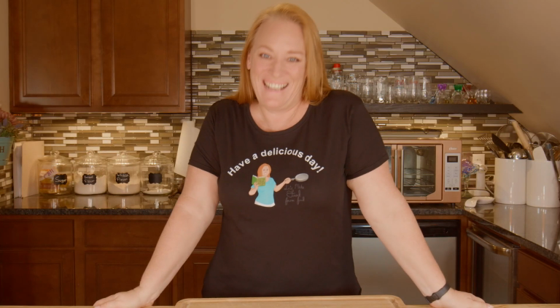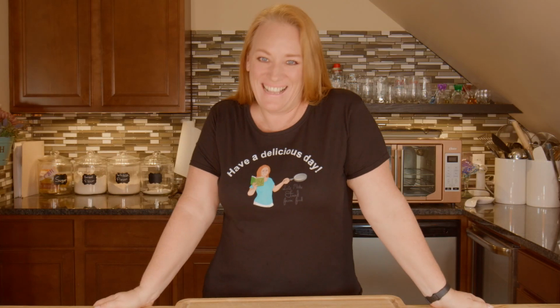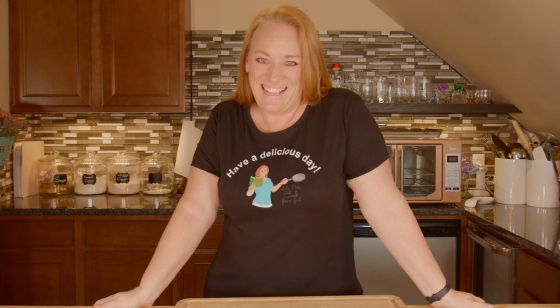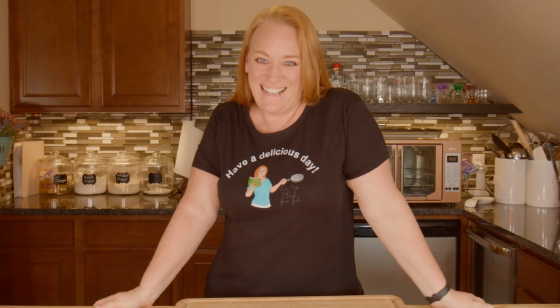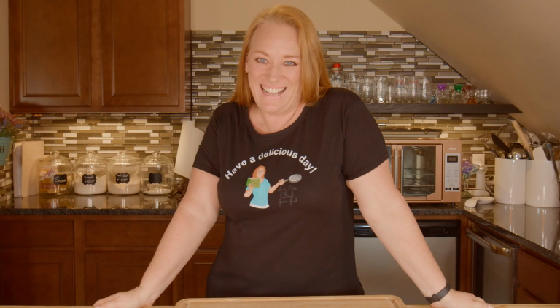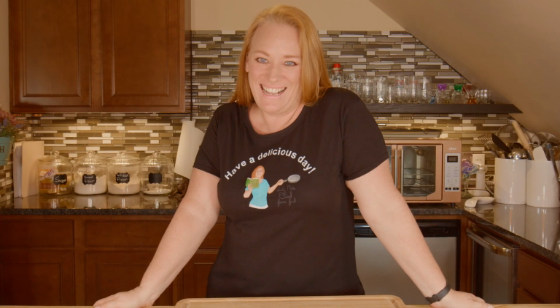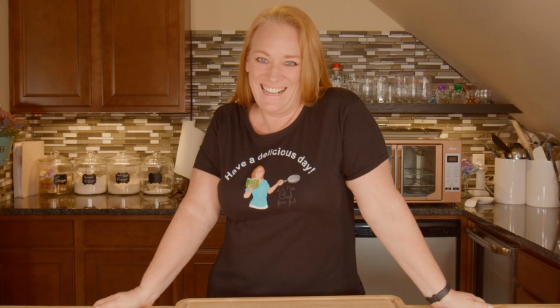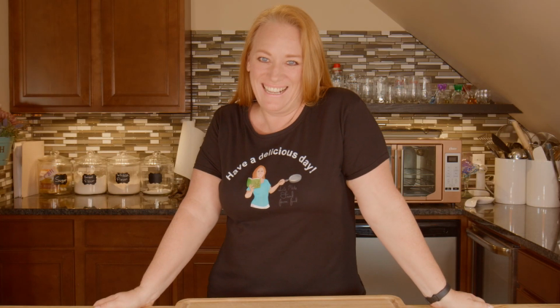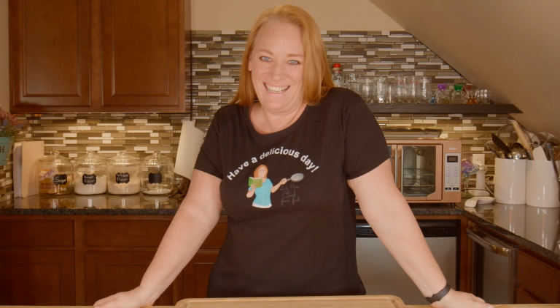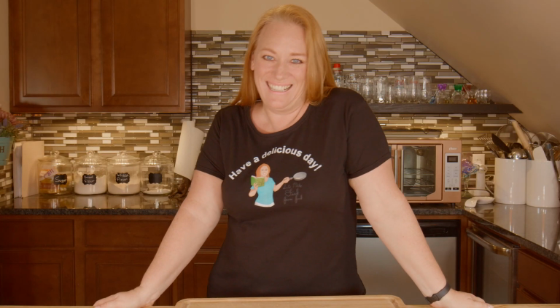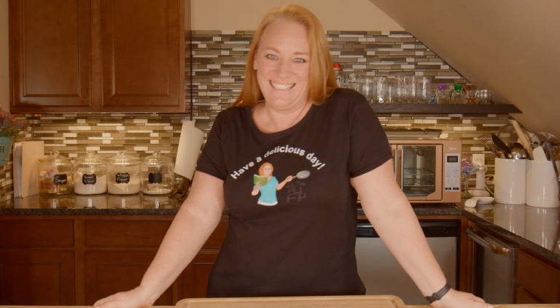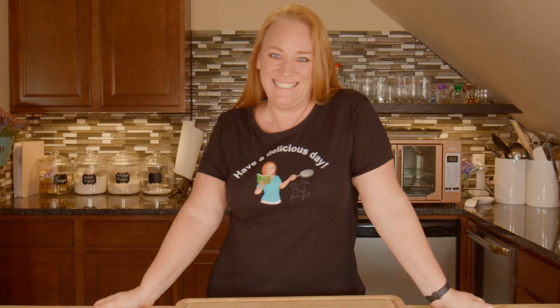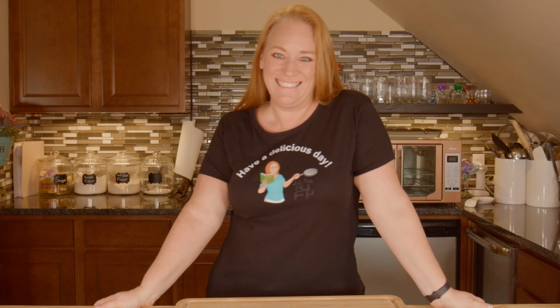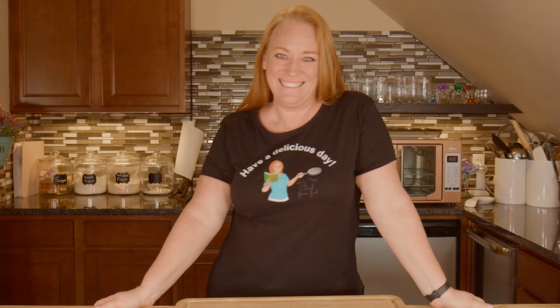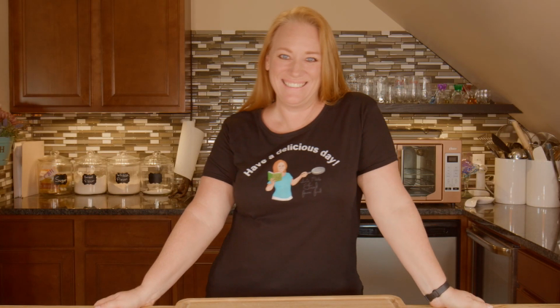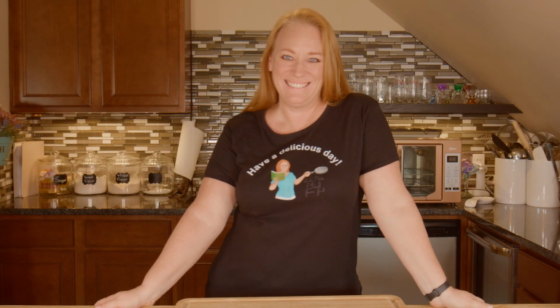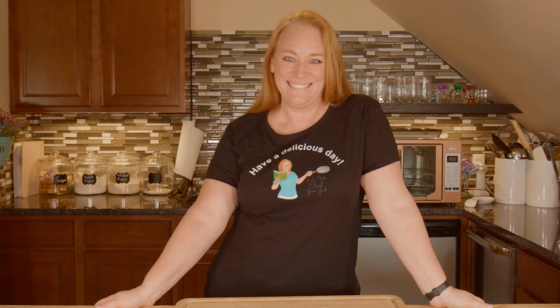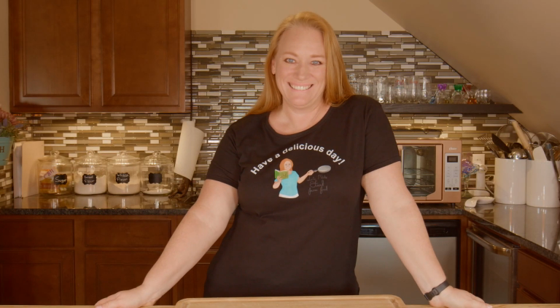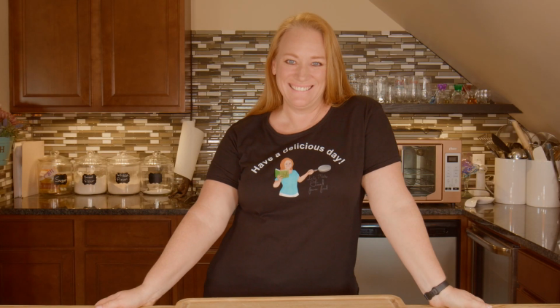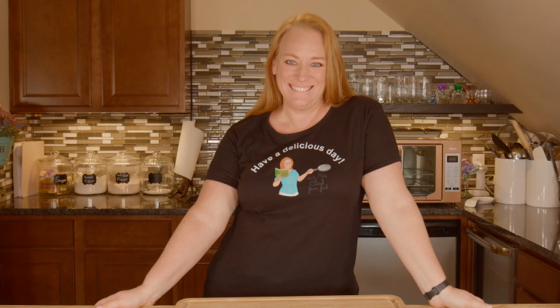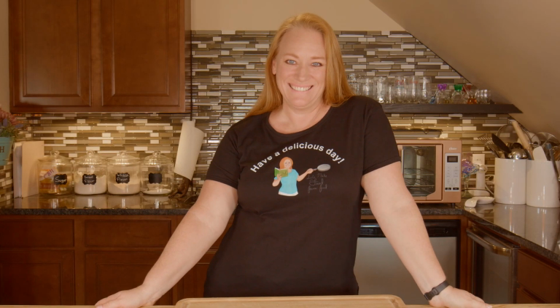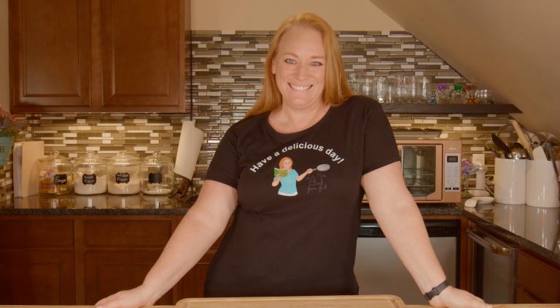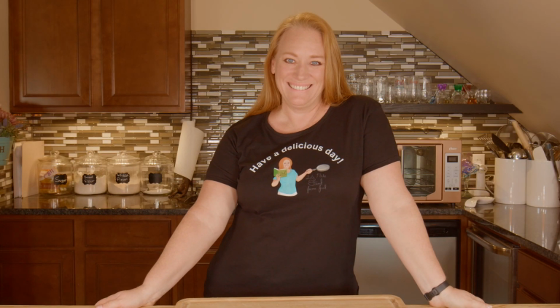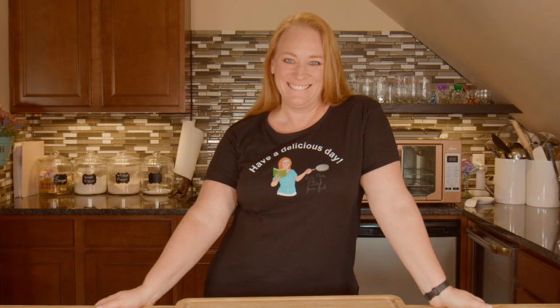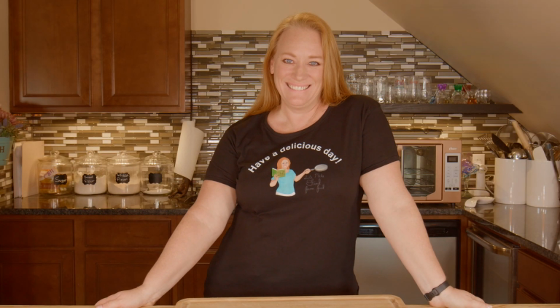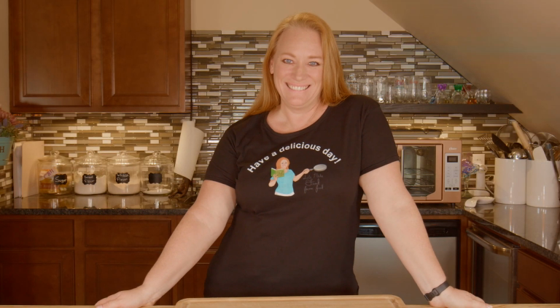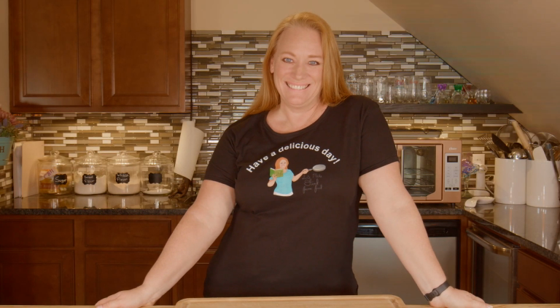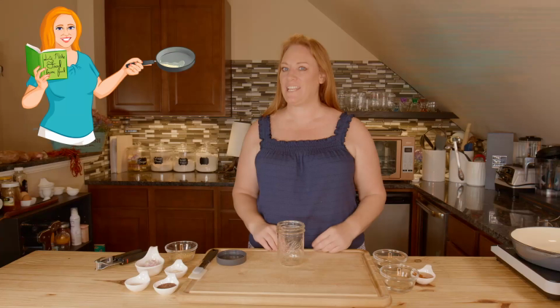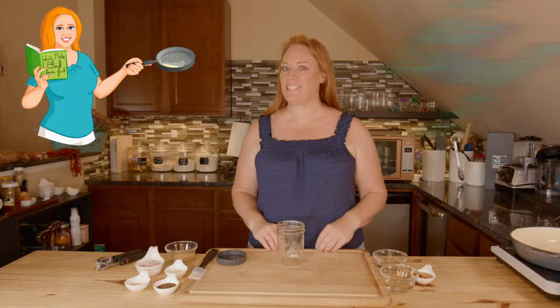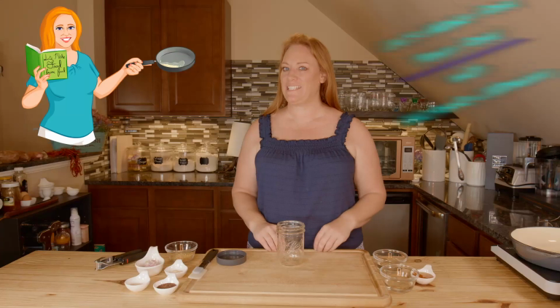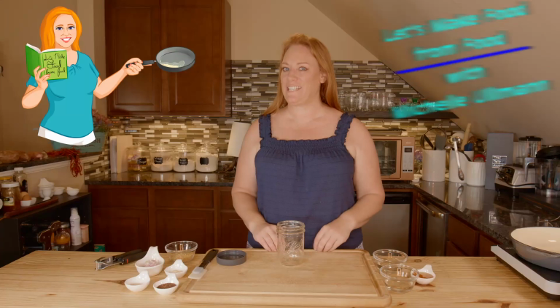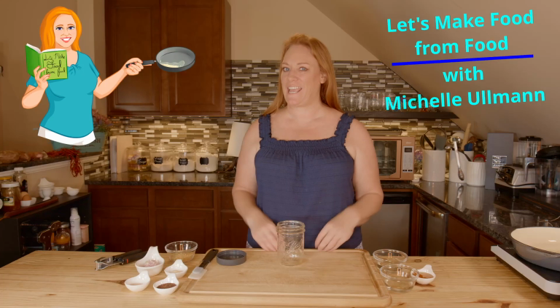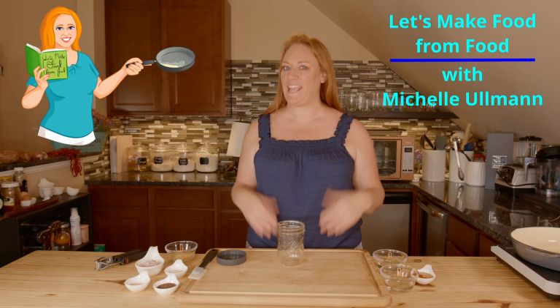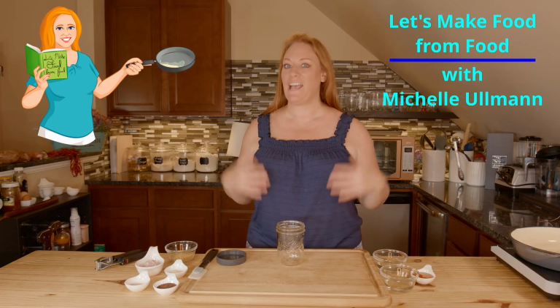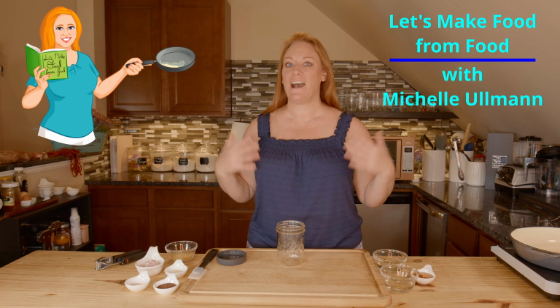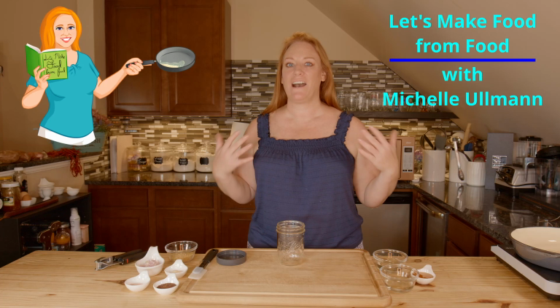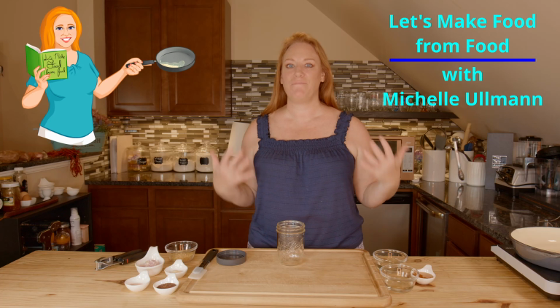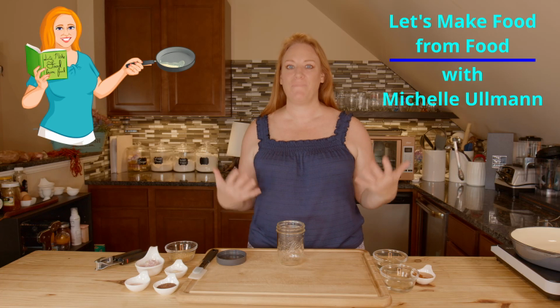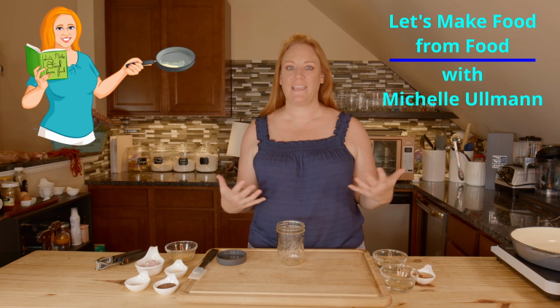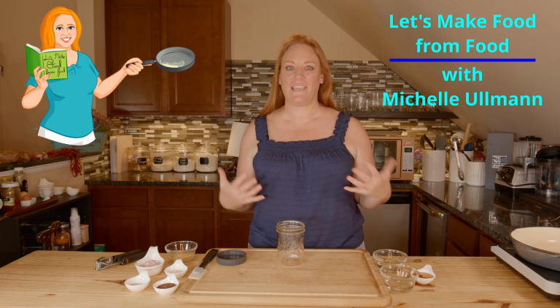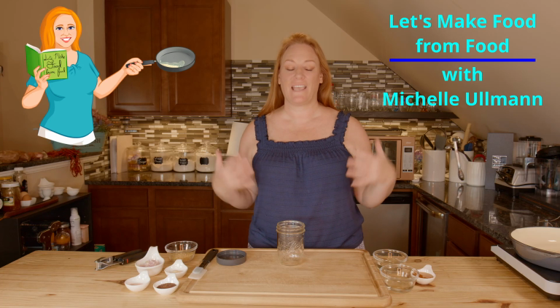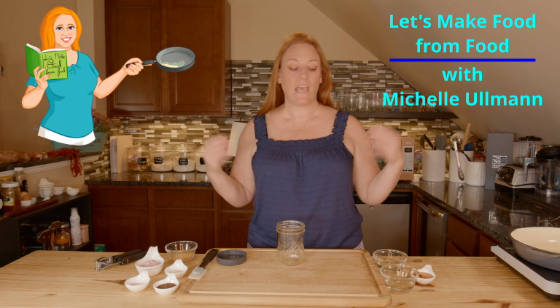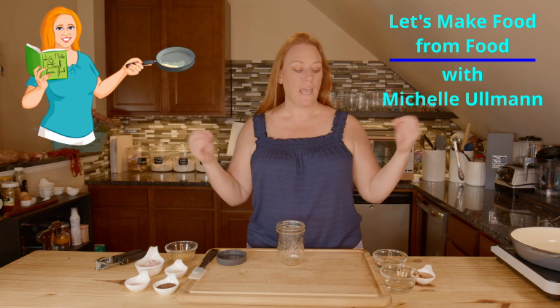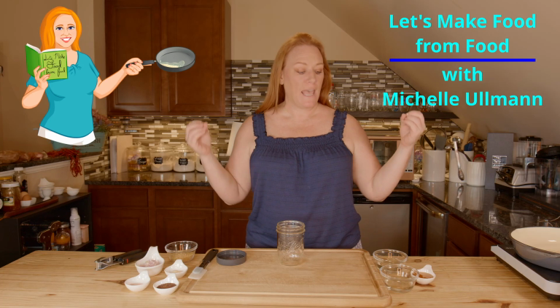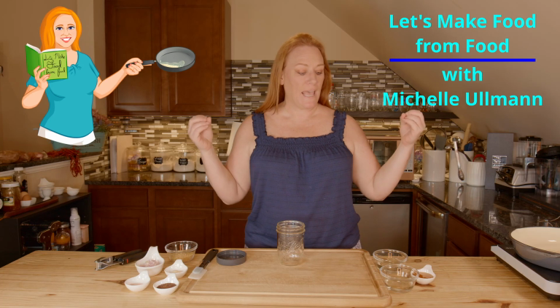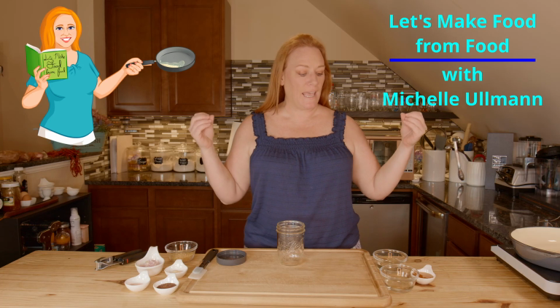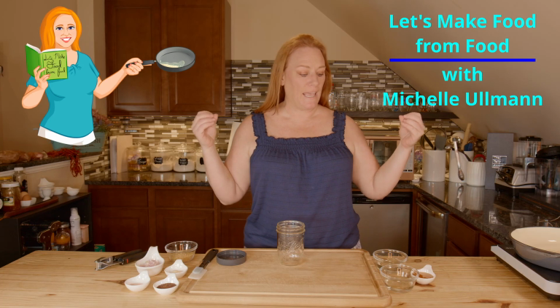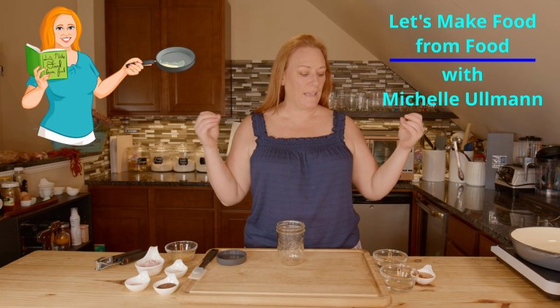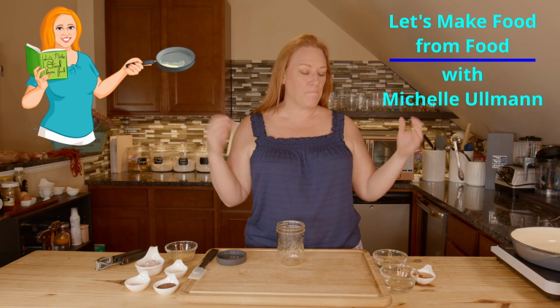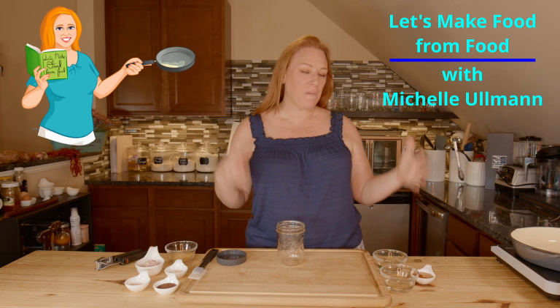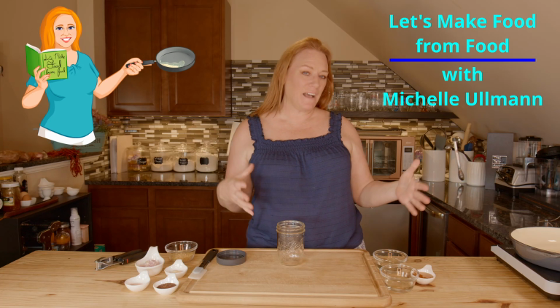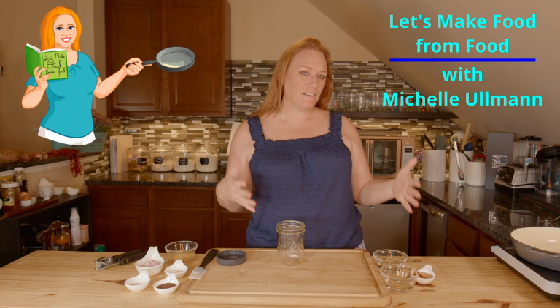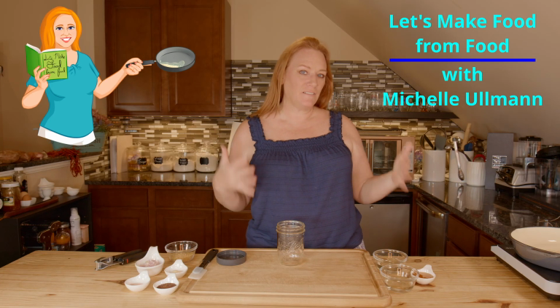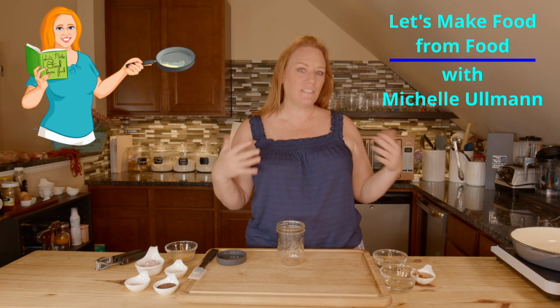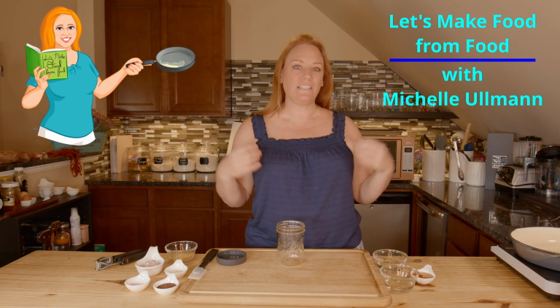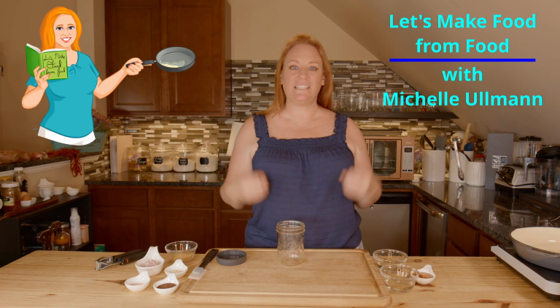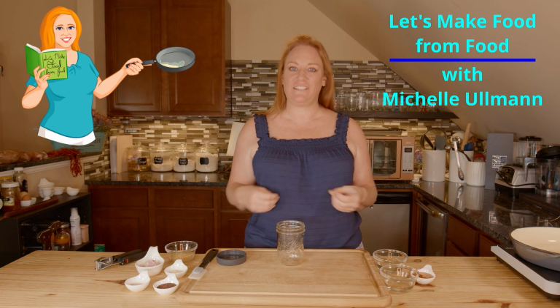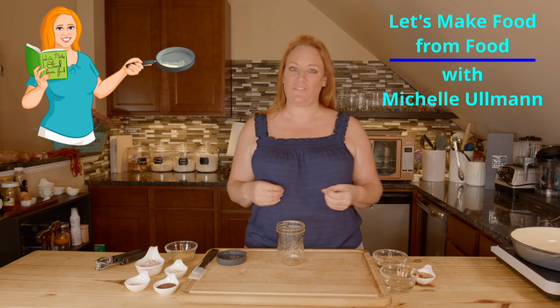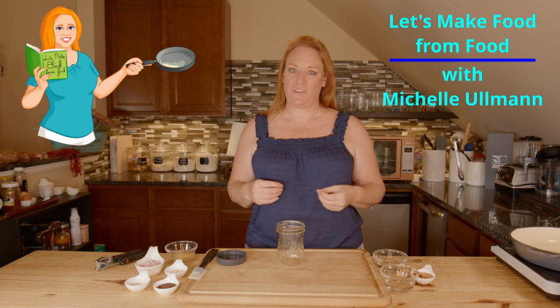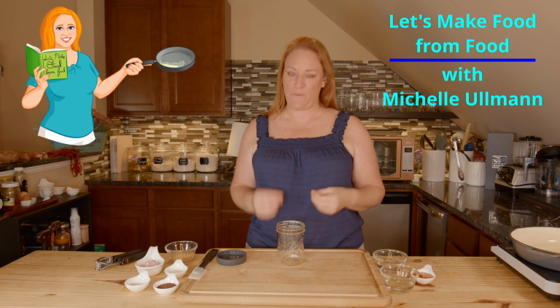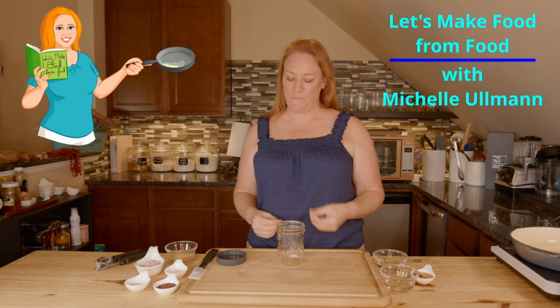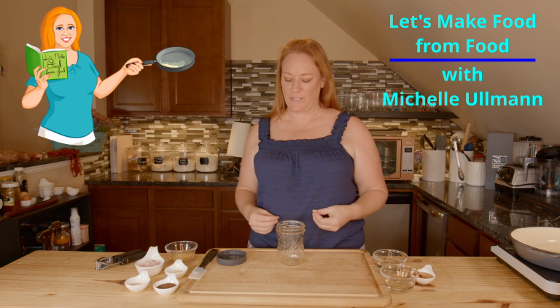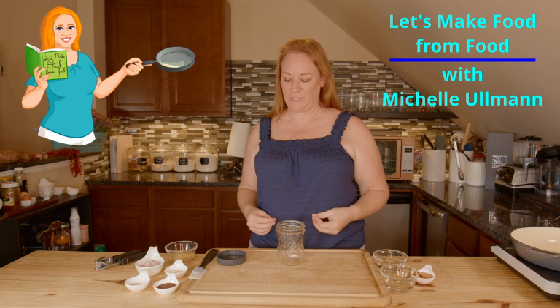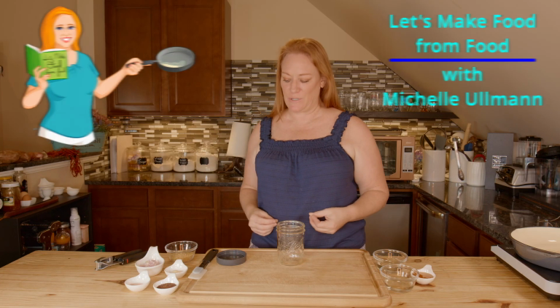It's another delicious day here in the Let's Make Food from Food Kitchen and today I'm making a mild Dijon mustard.